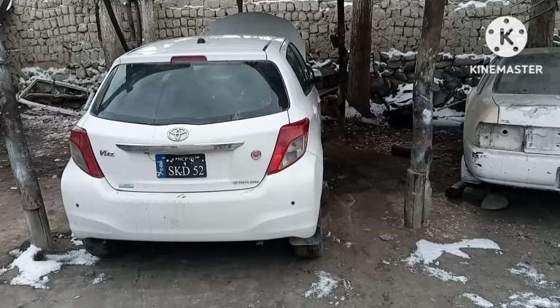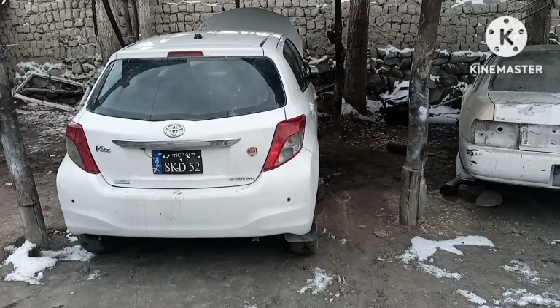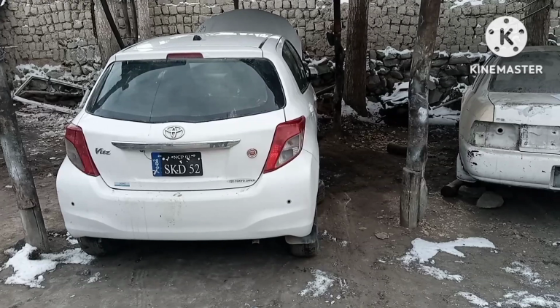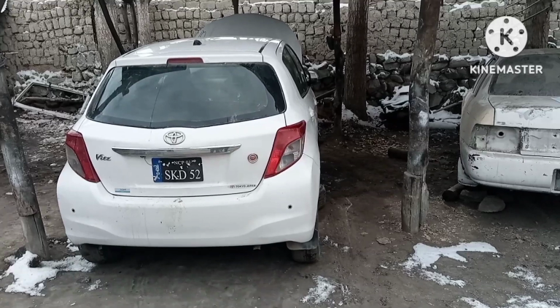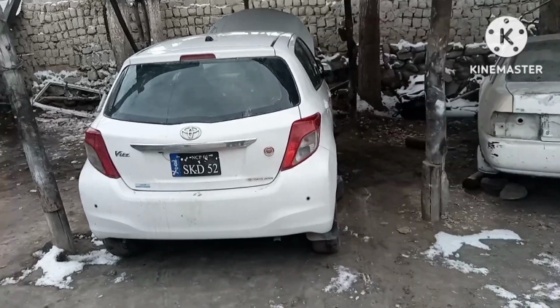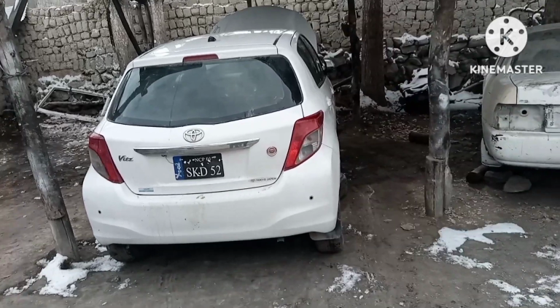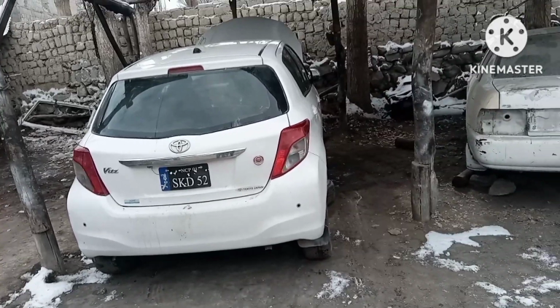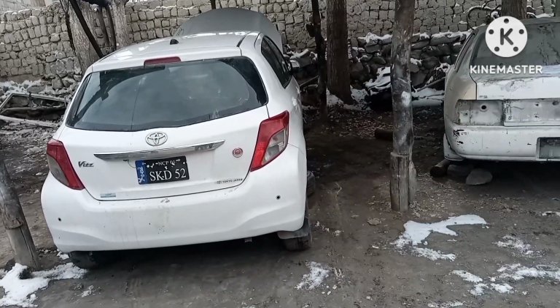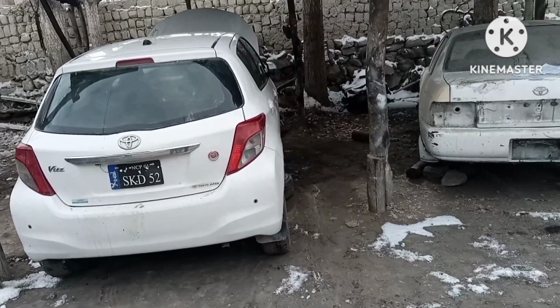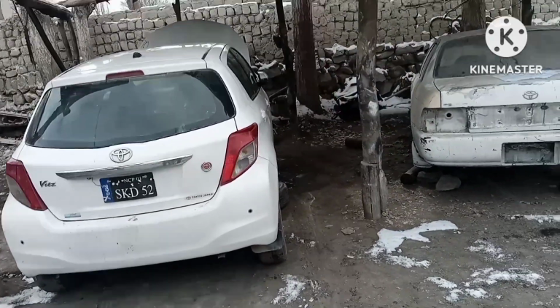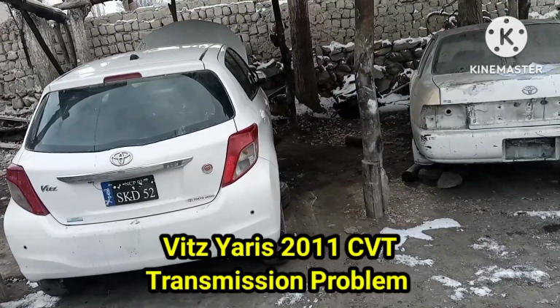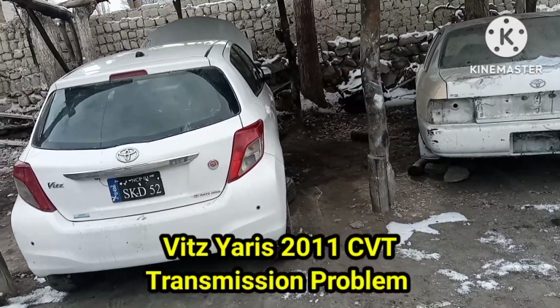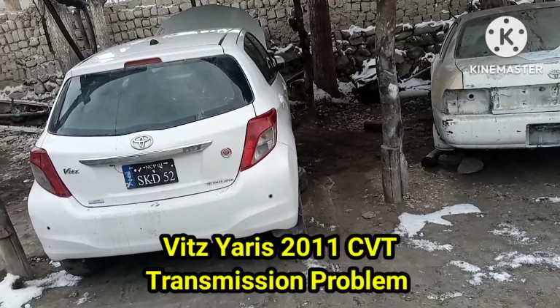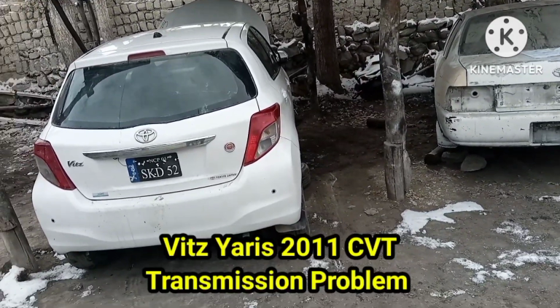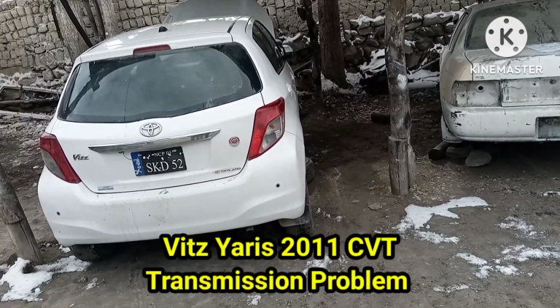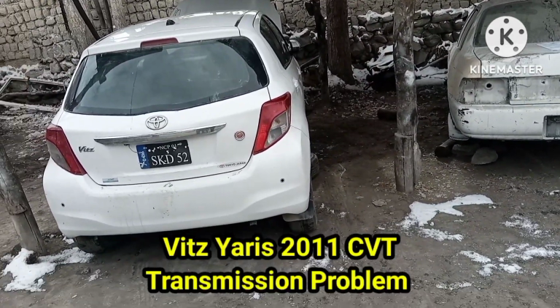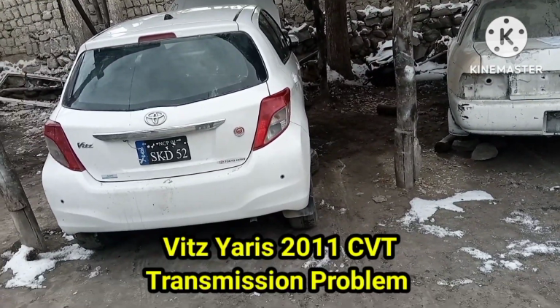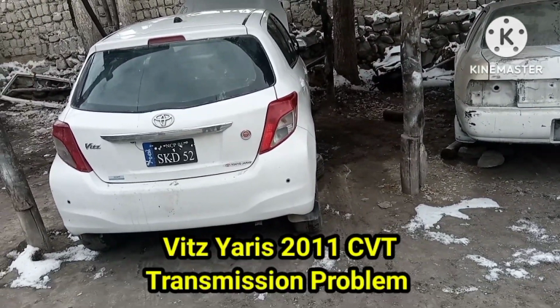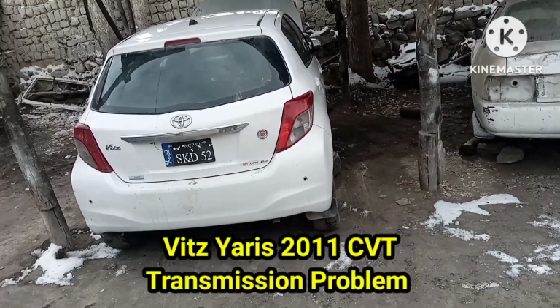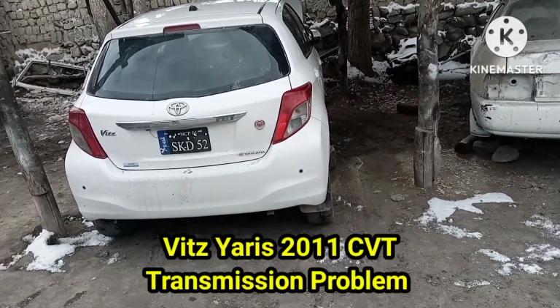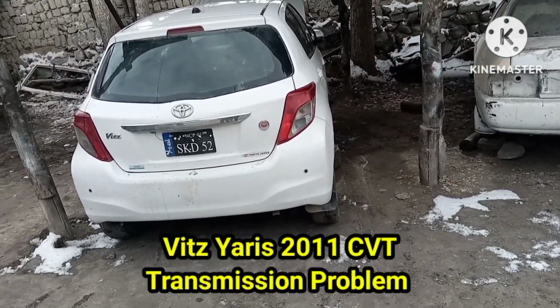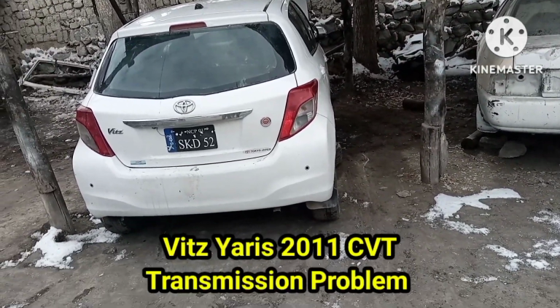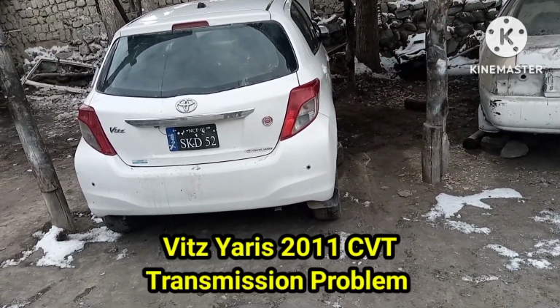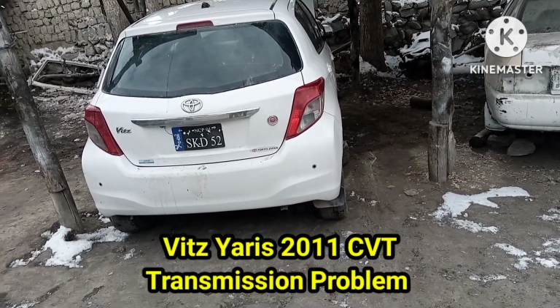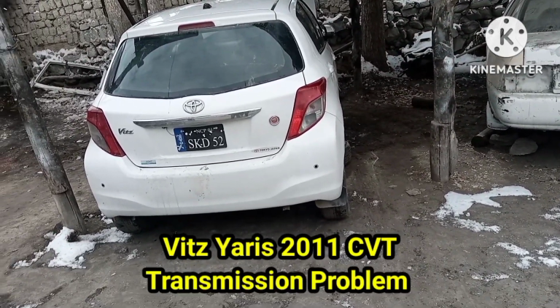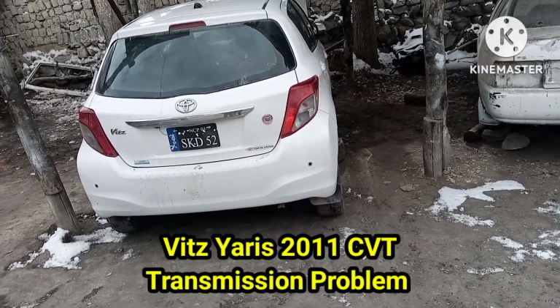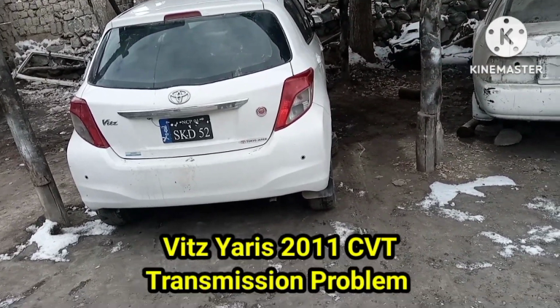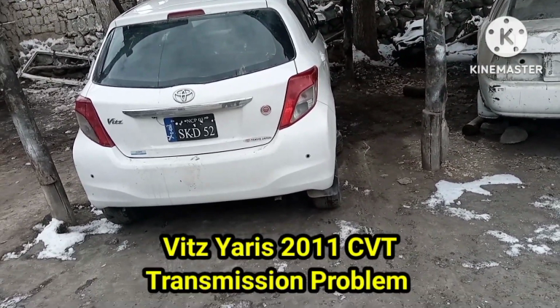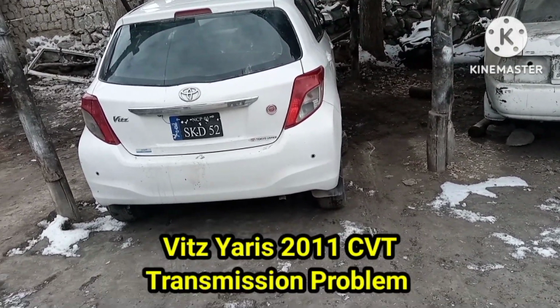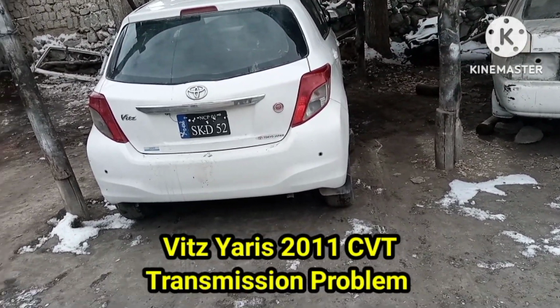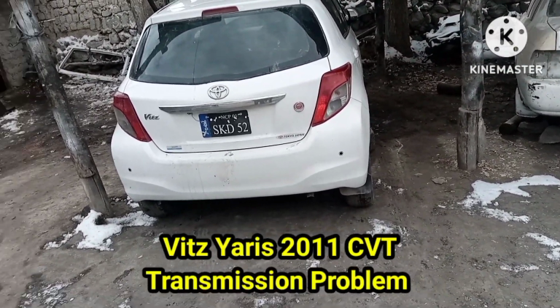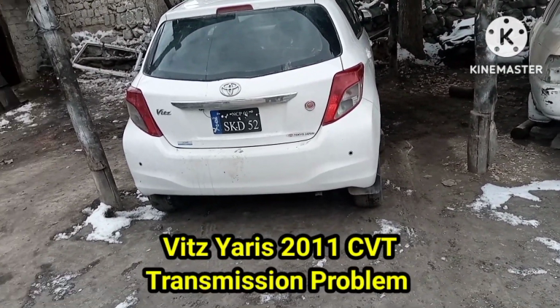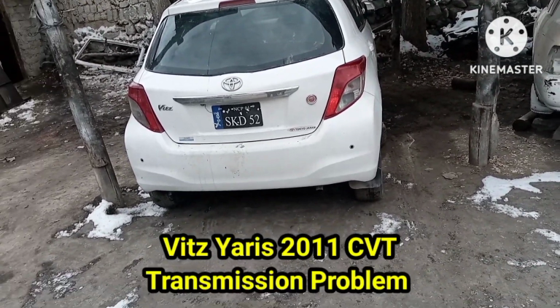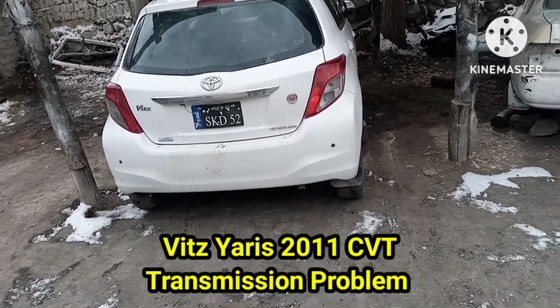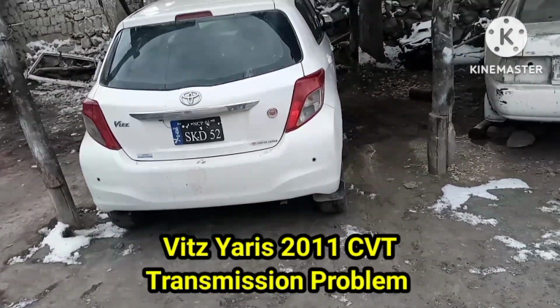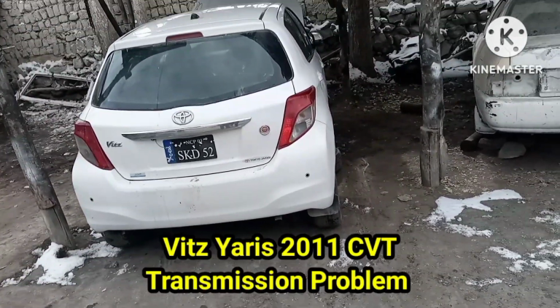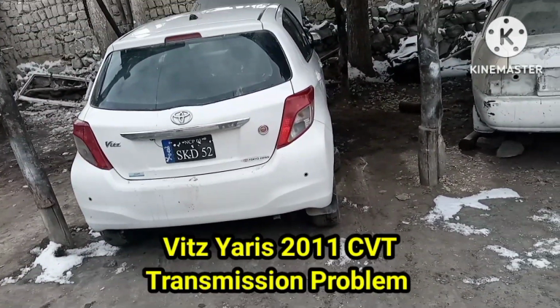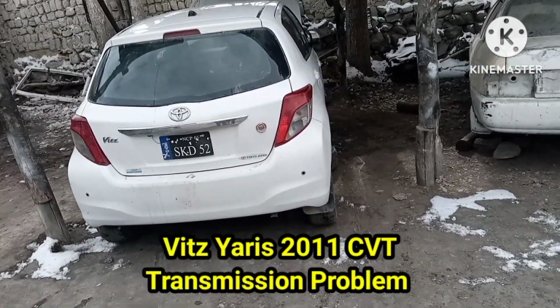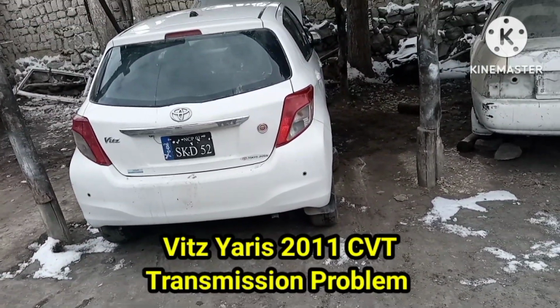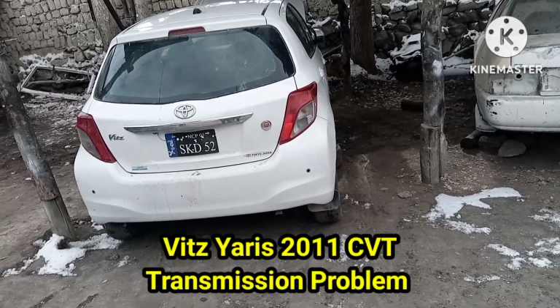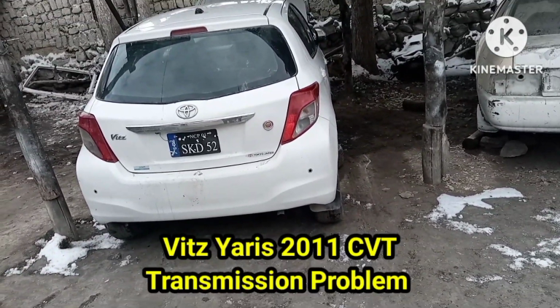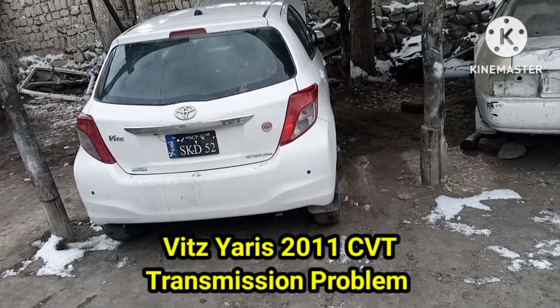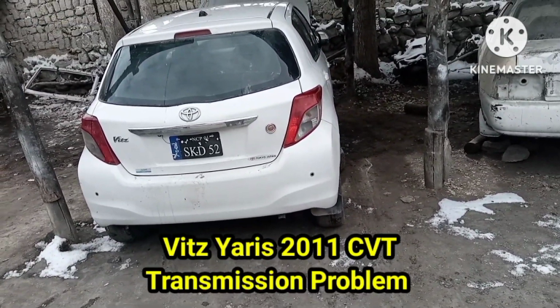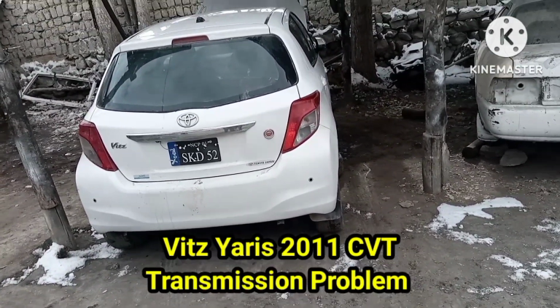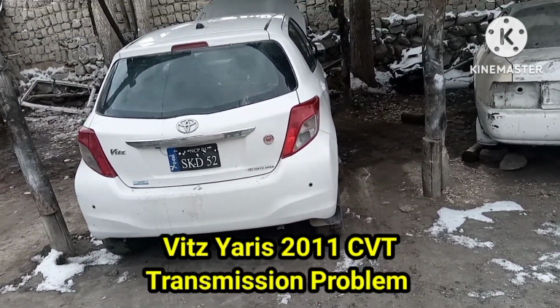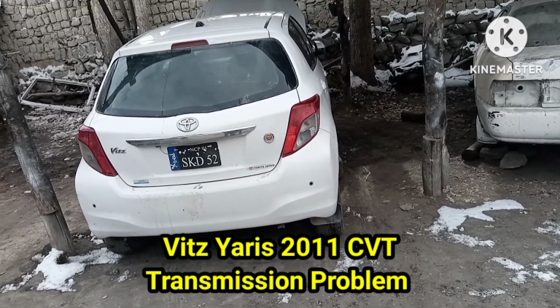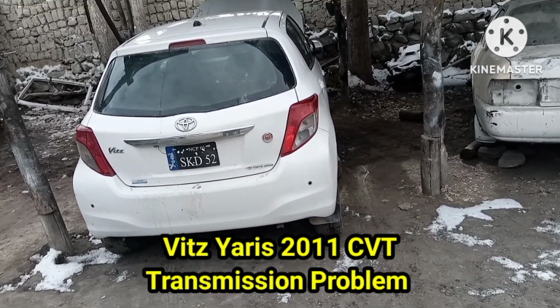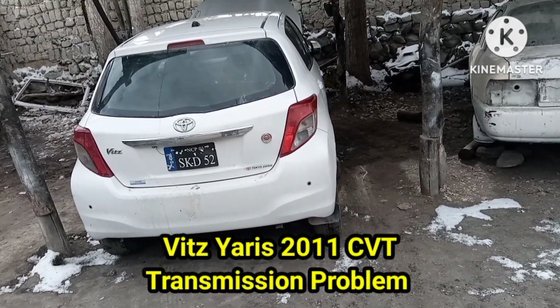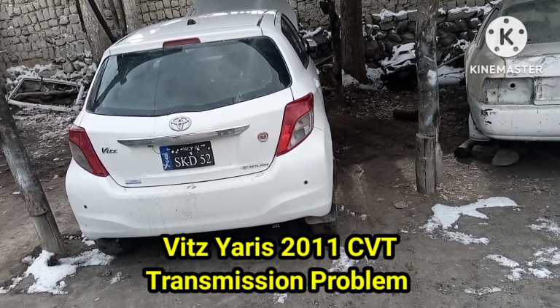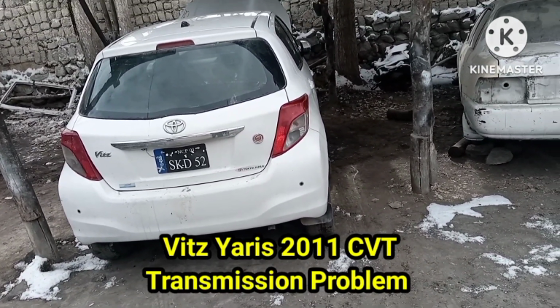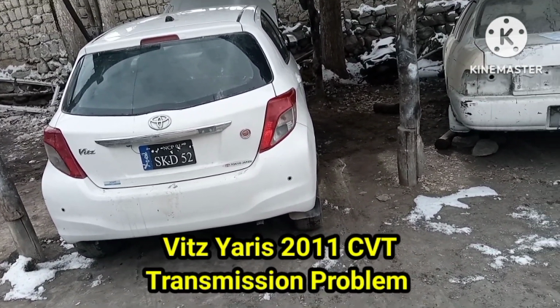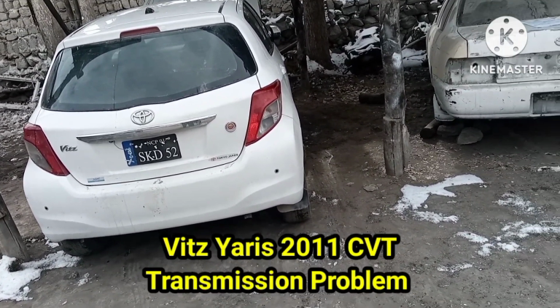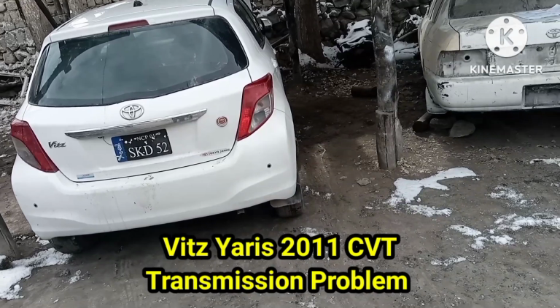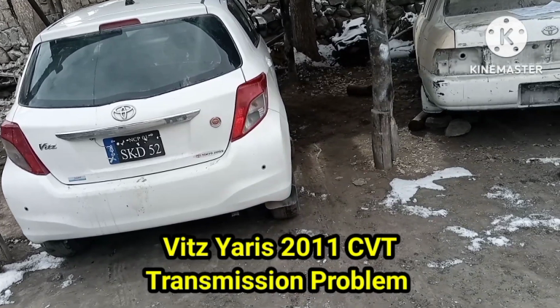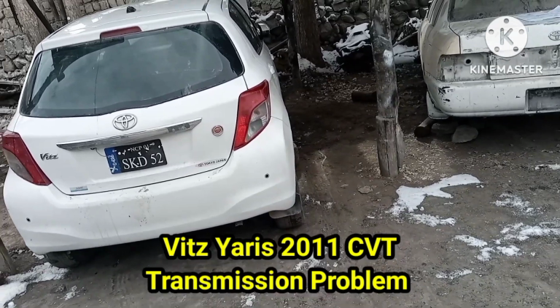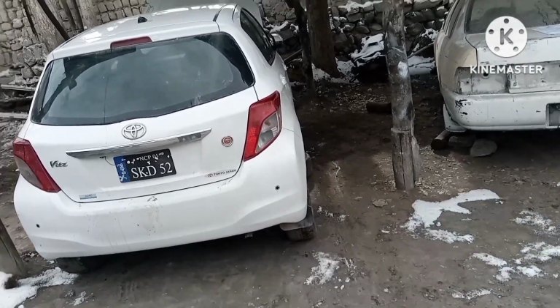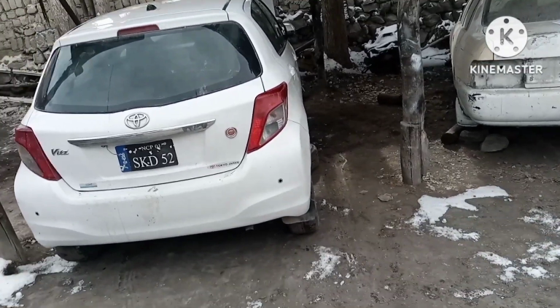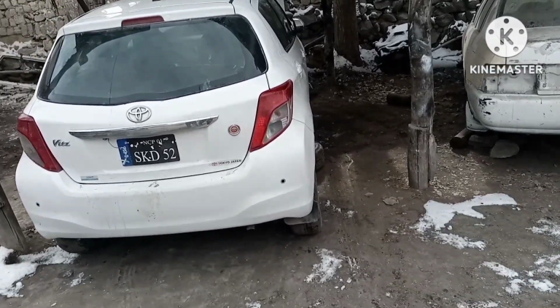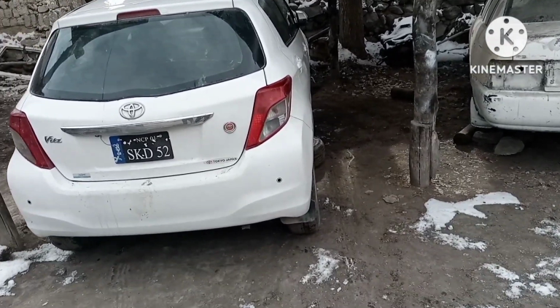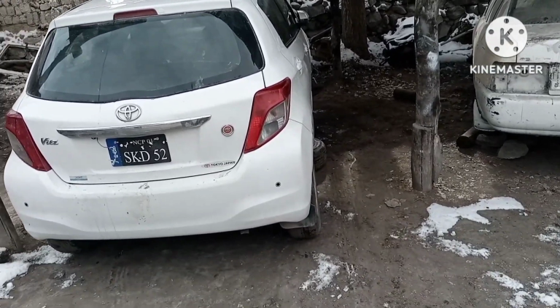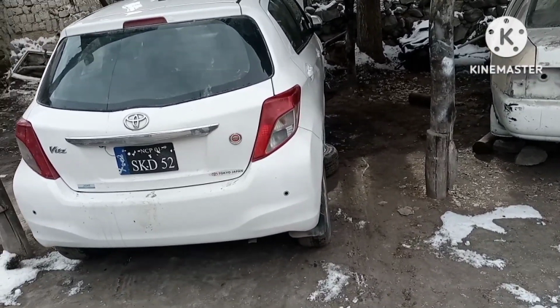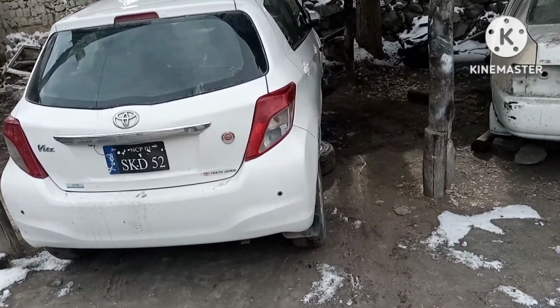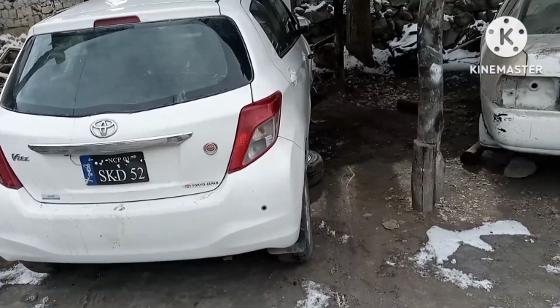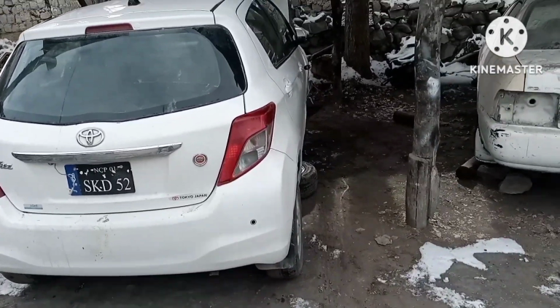Hello, I am Rahmat Karim from AutoGear Tech. Today we have a Toyota Vitz Yaris 2011 model with CVT transmission.